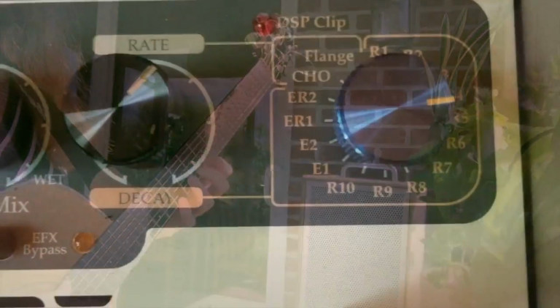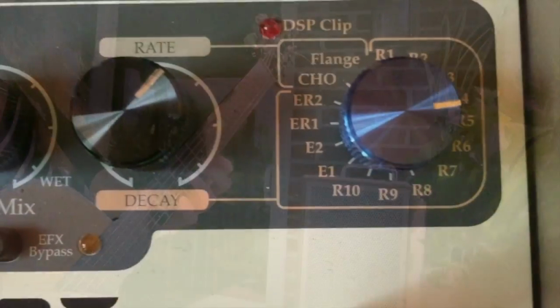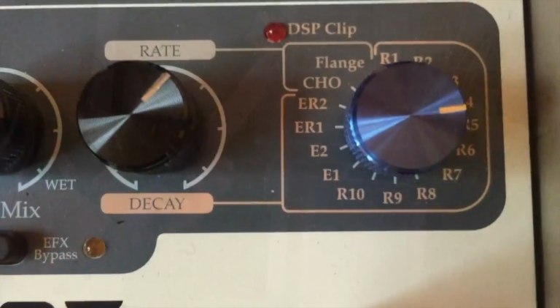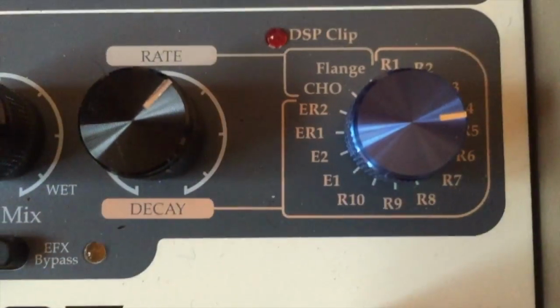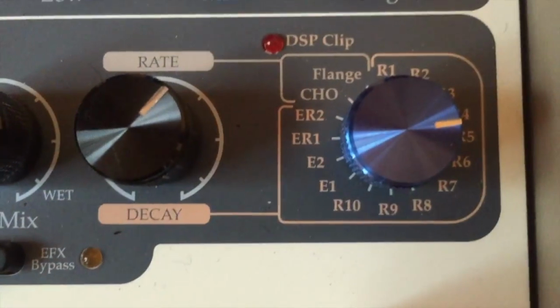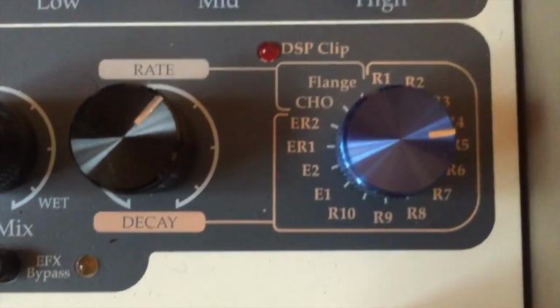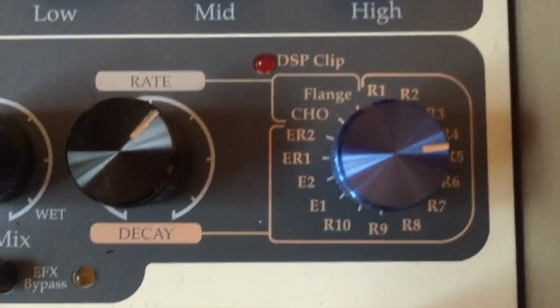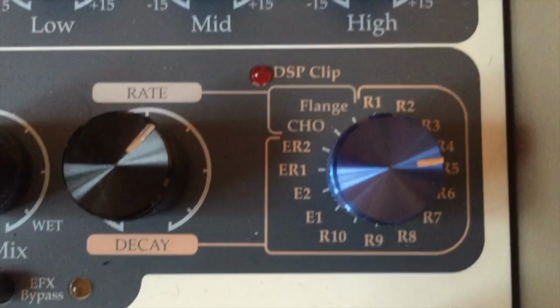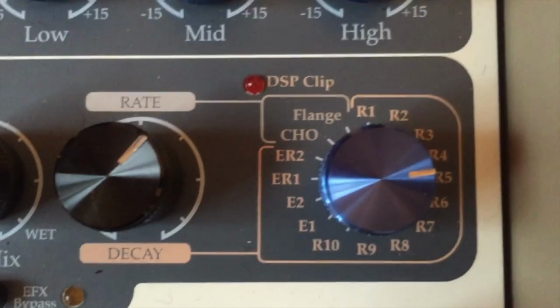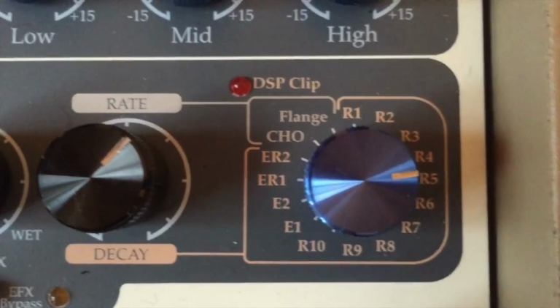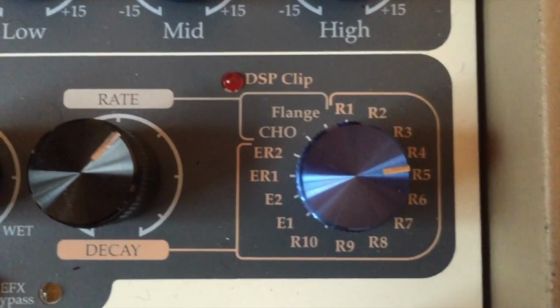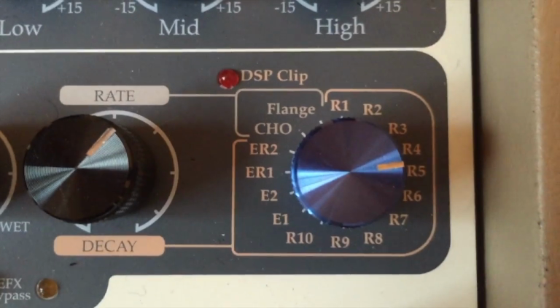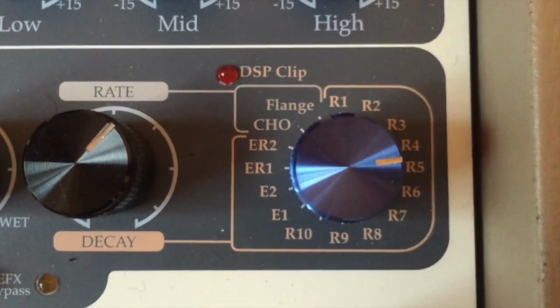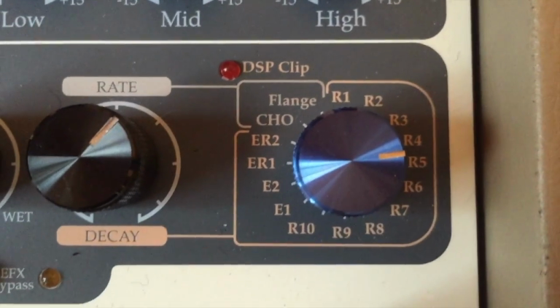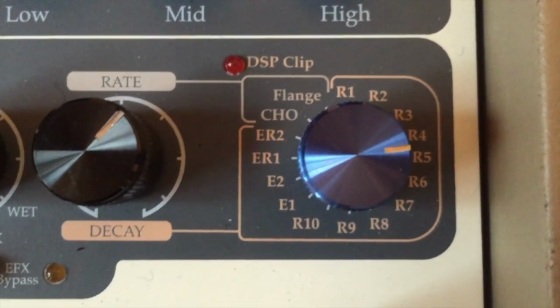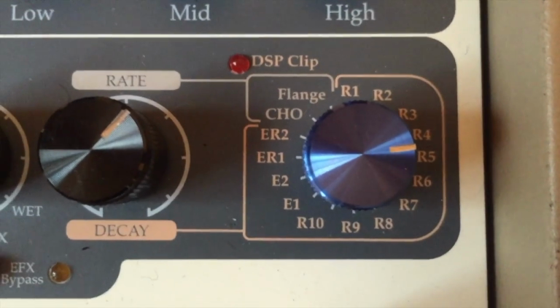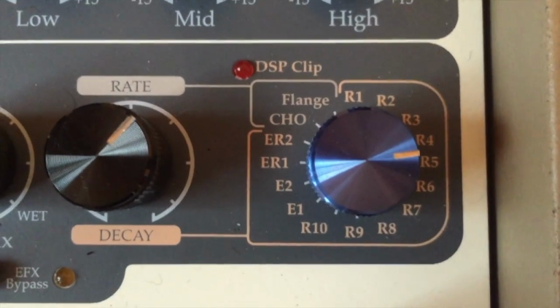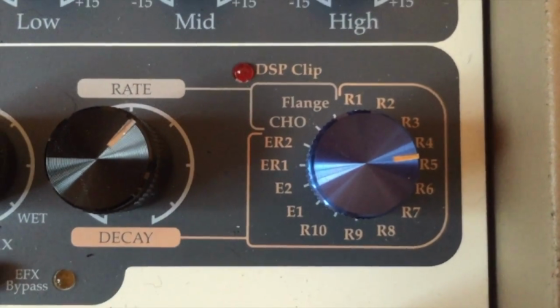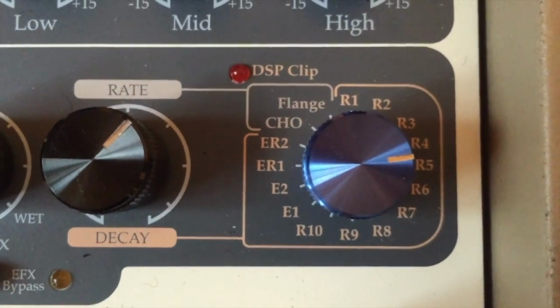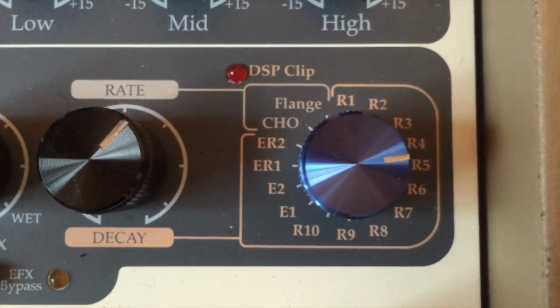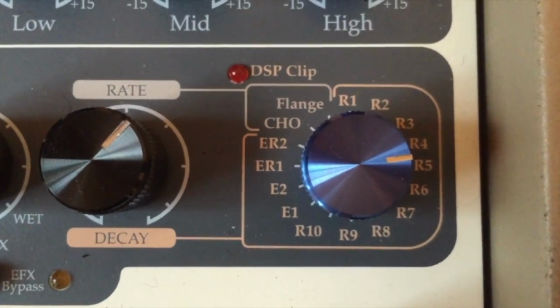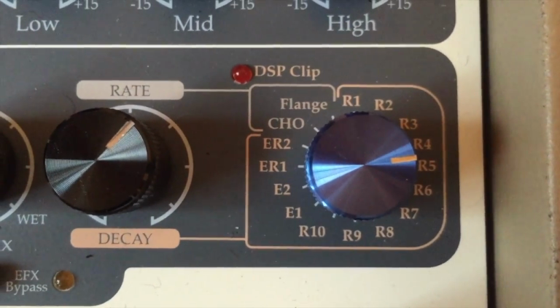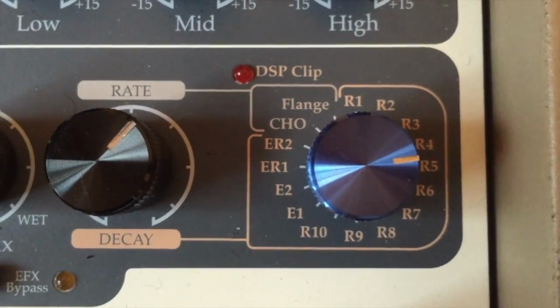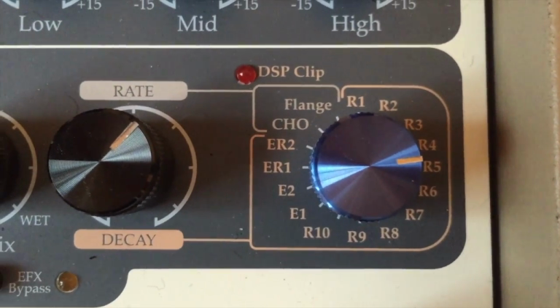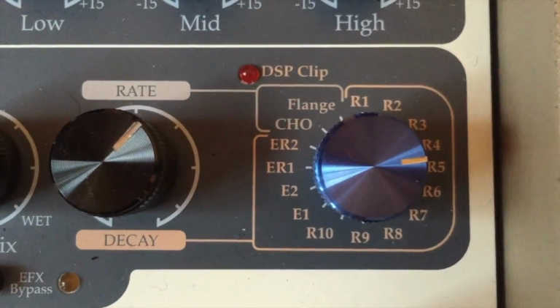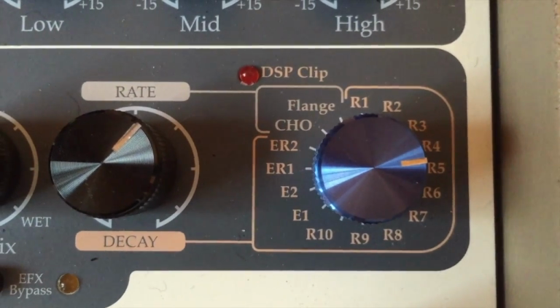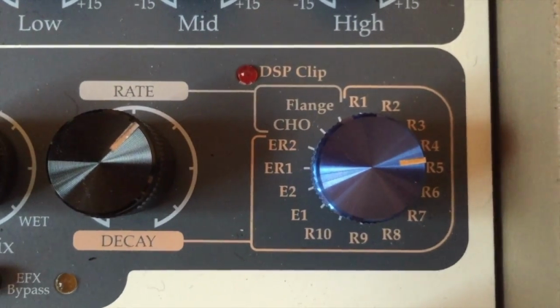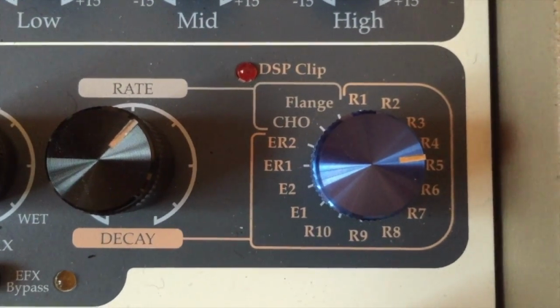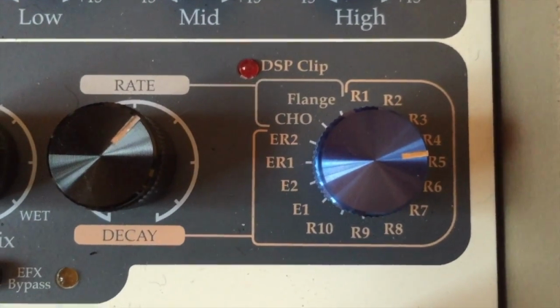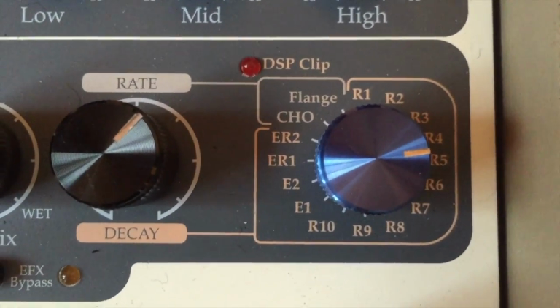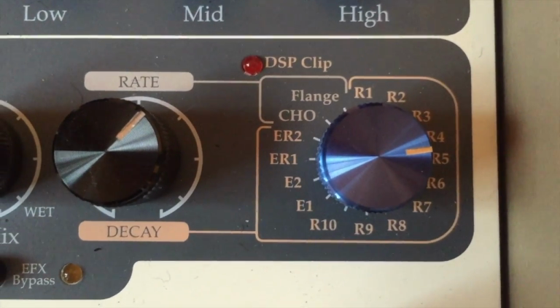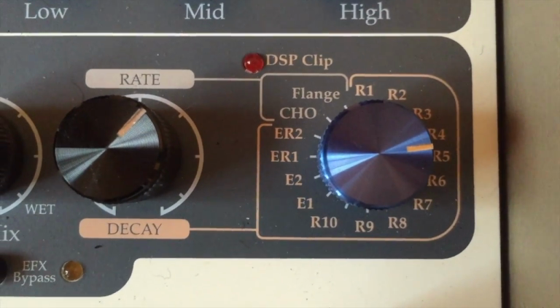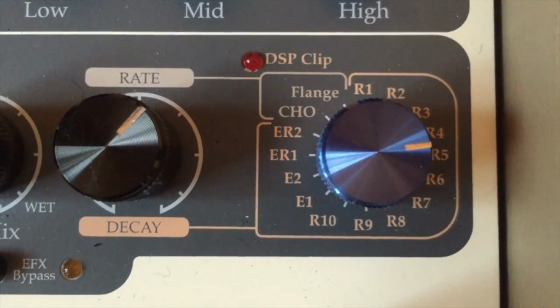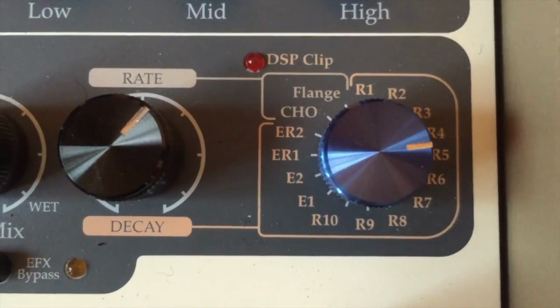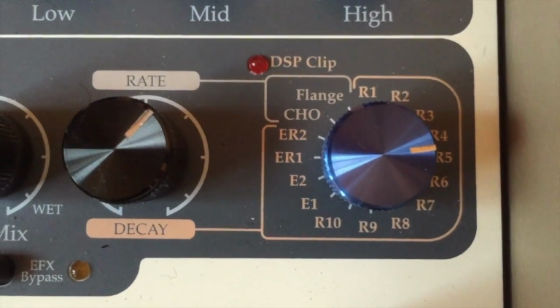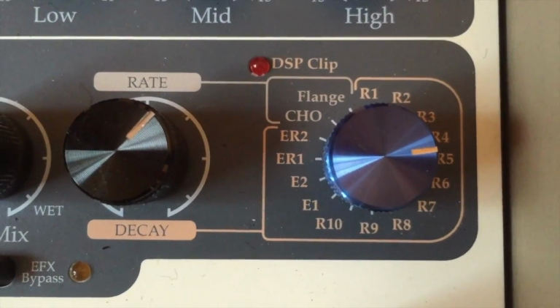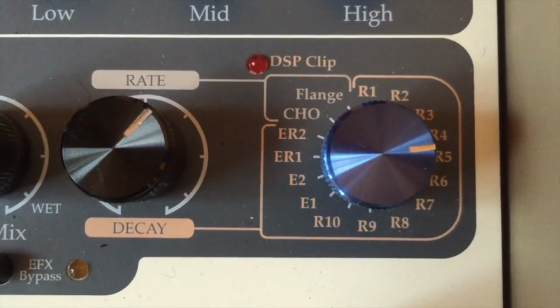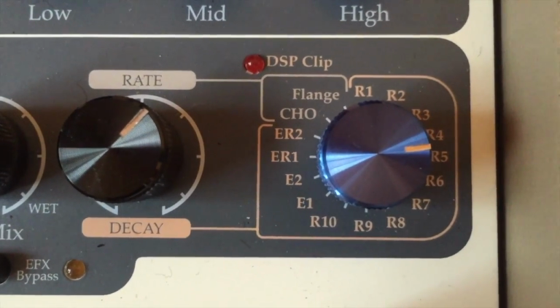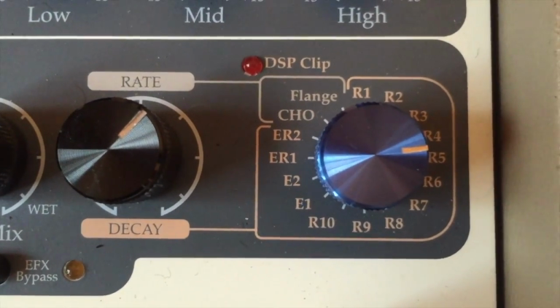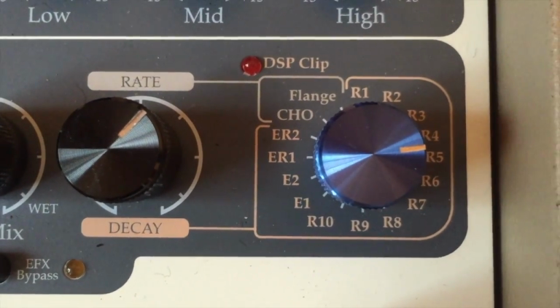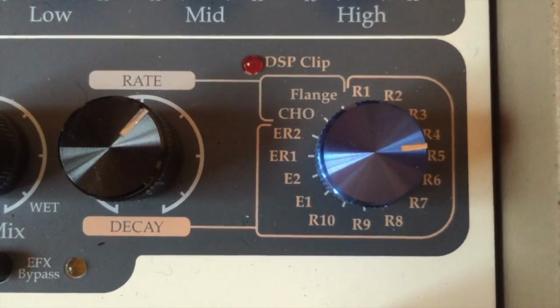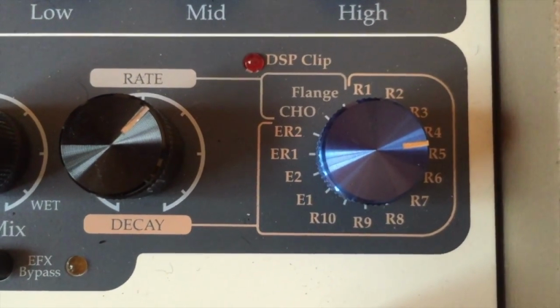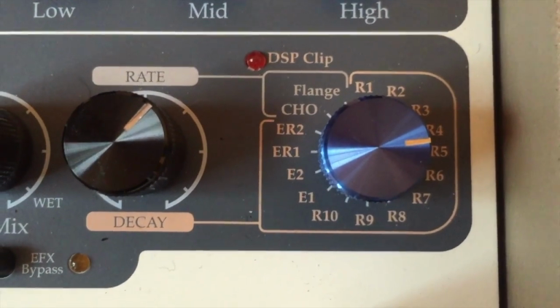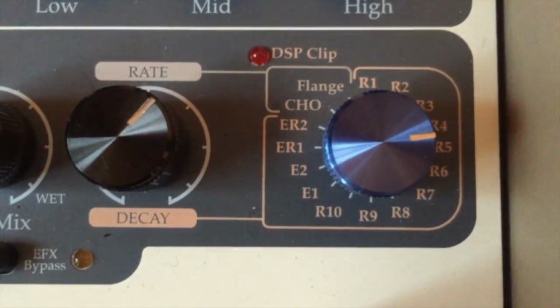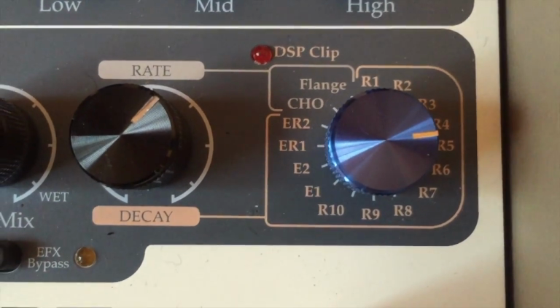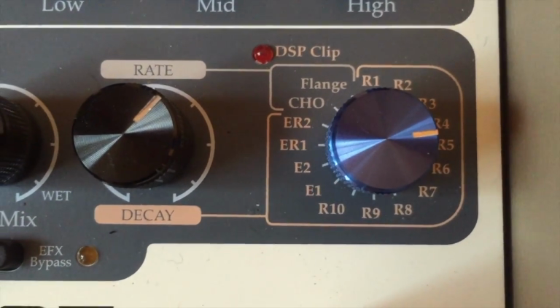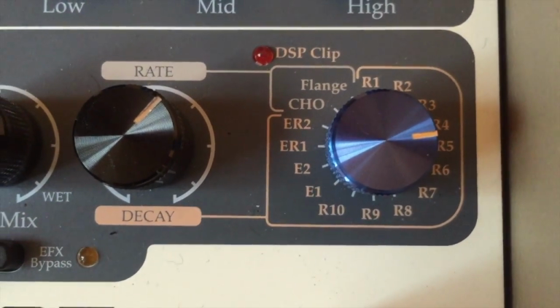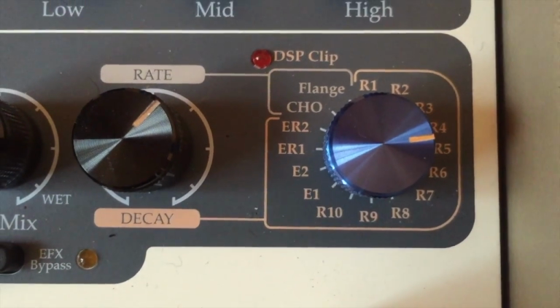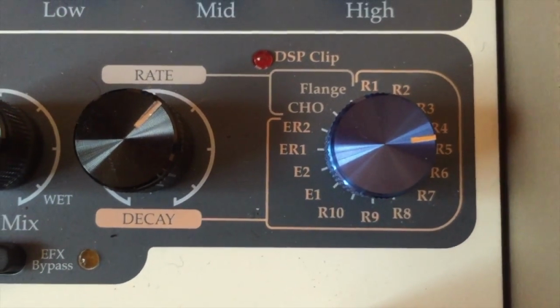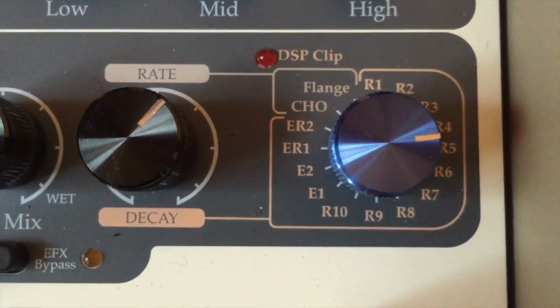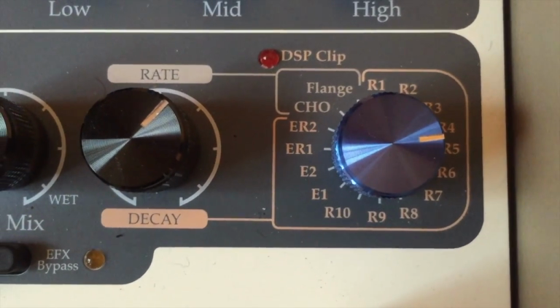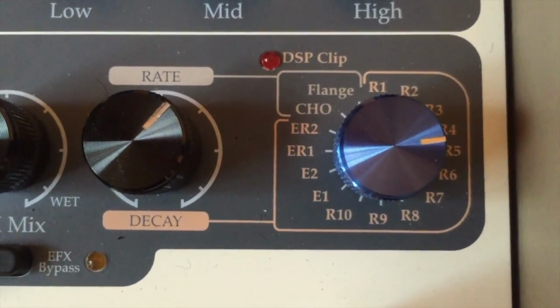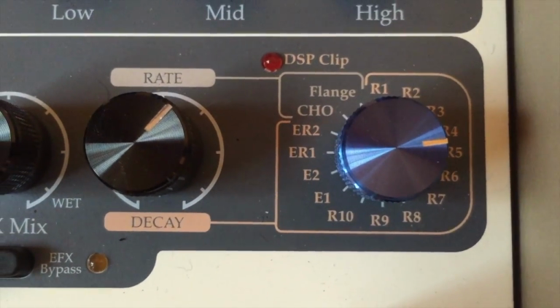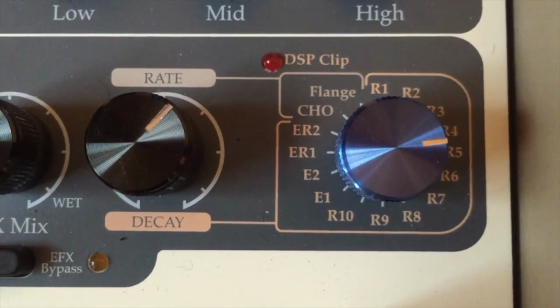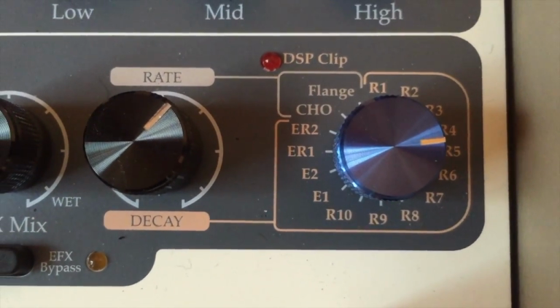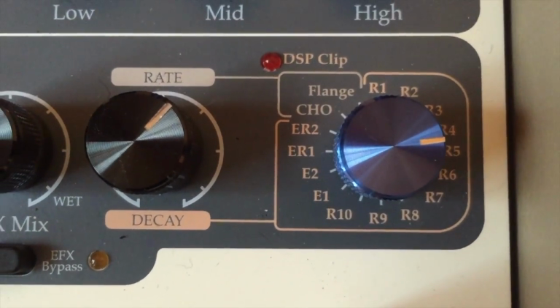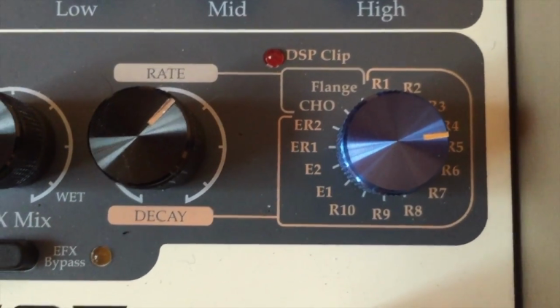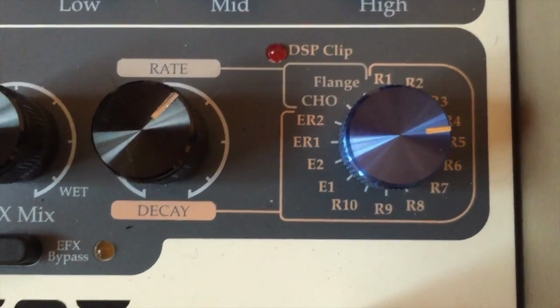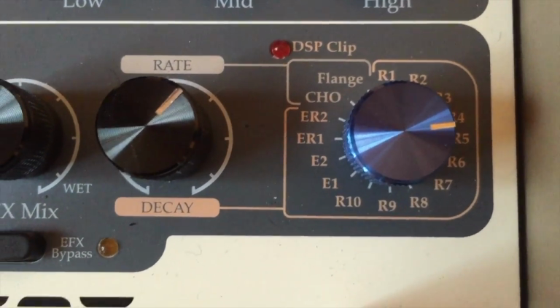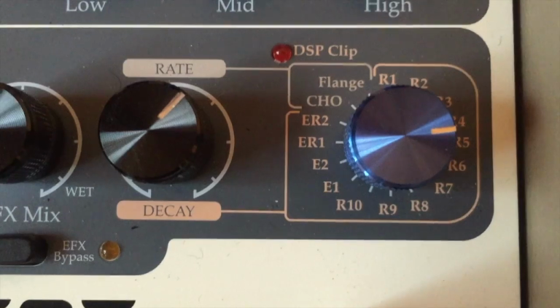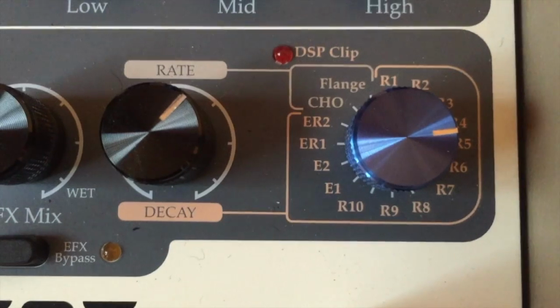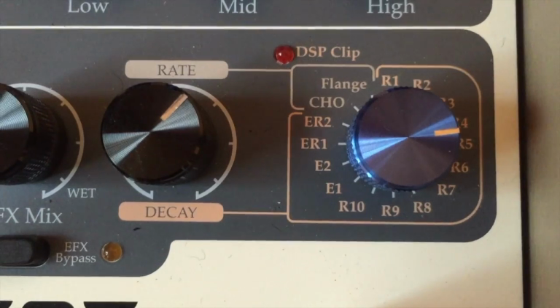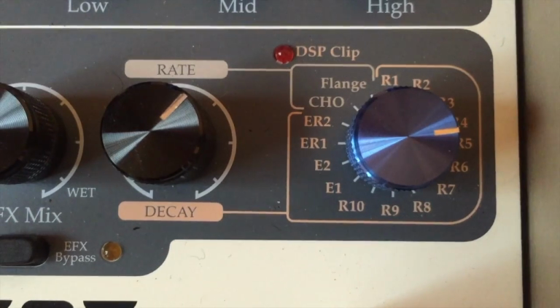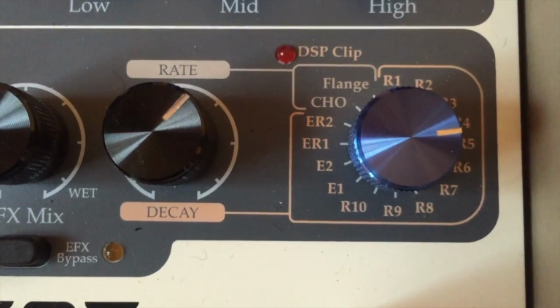There are 10 reverb settings, 2 echo settings, 2 echo reverb settings, chorus and flange.